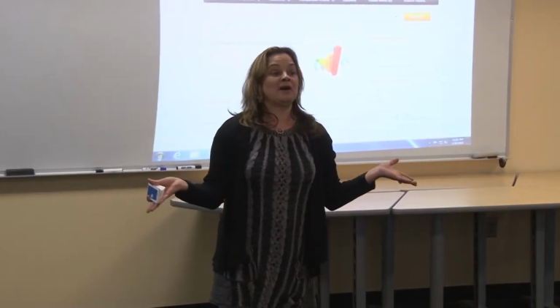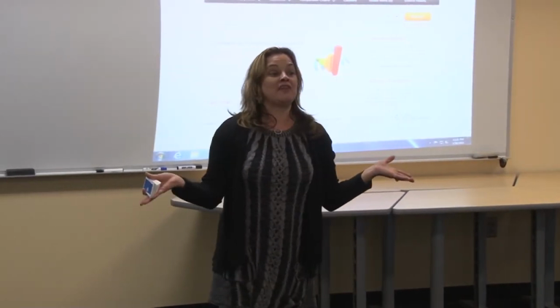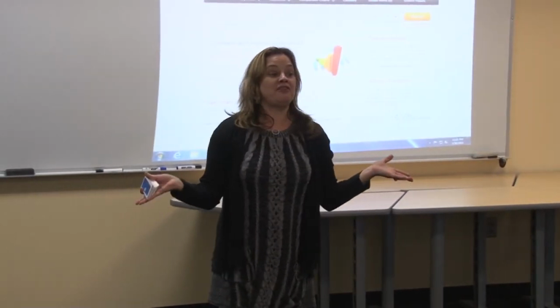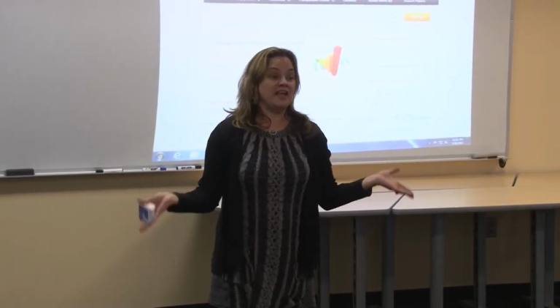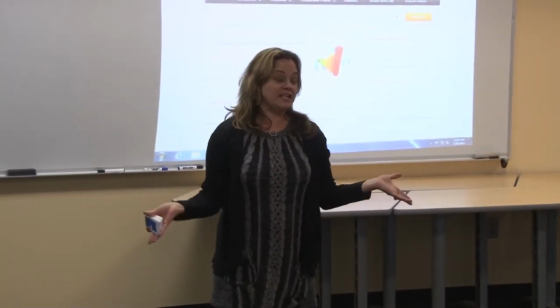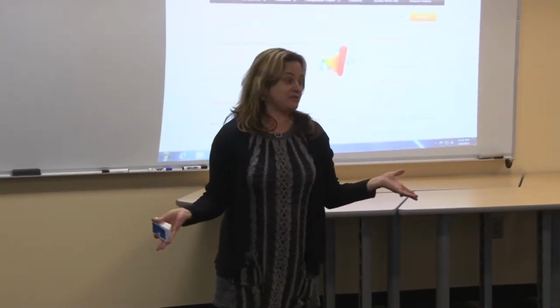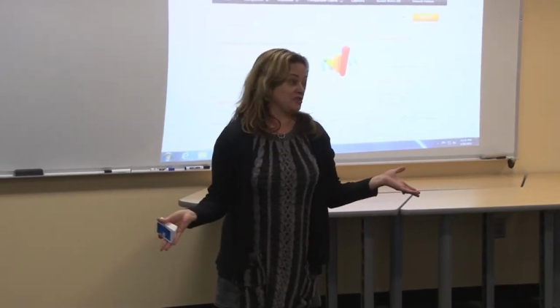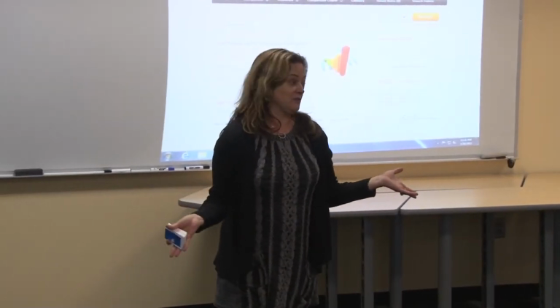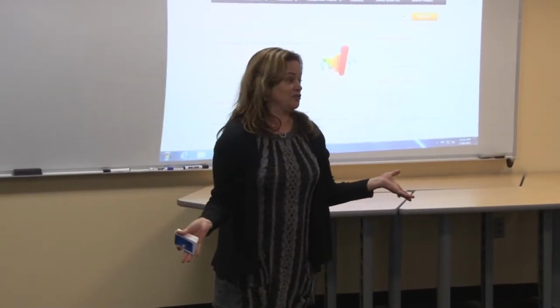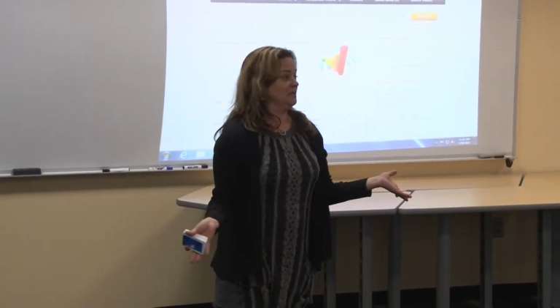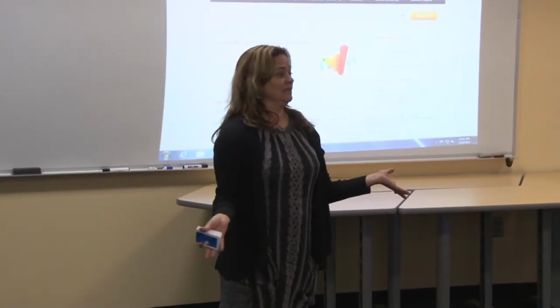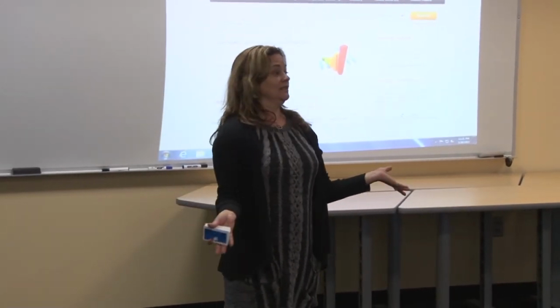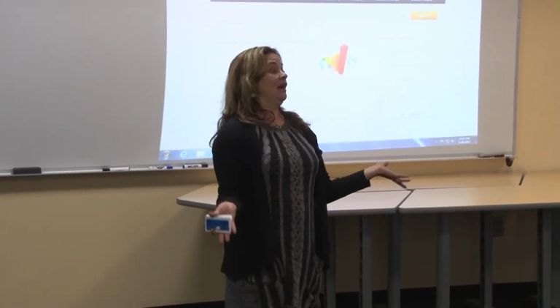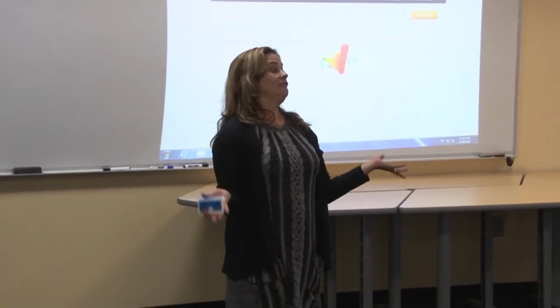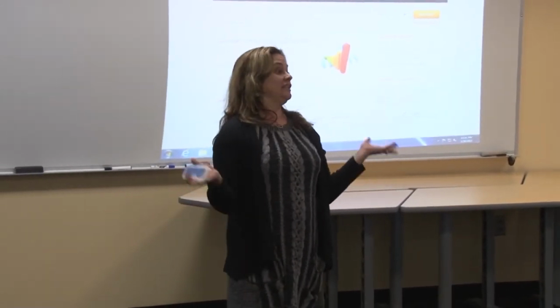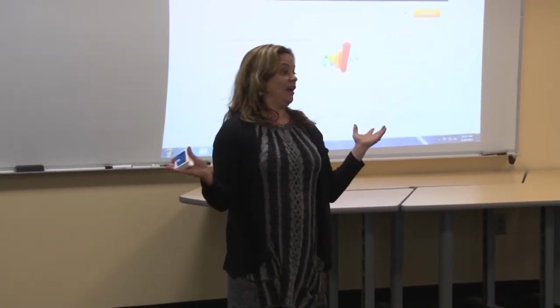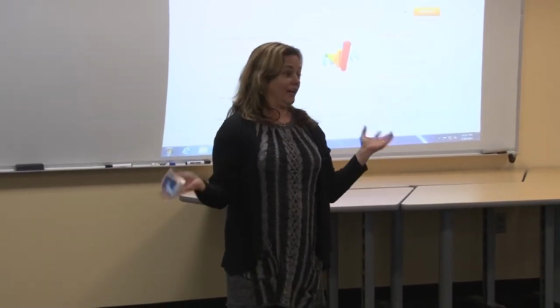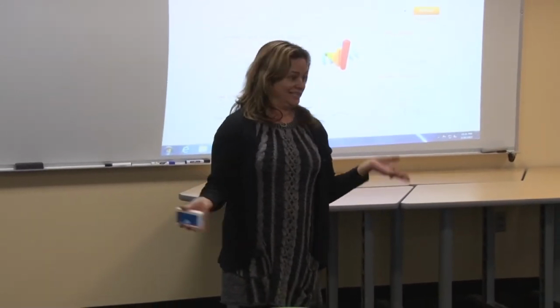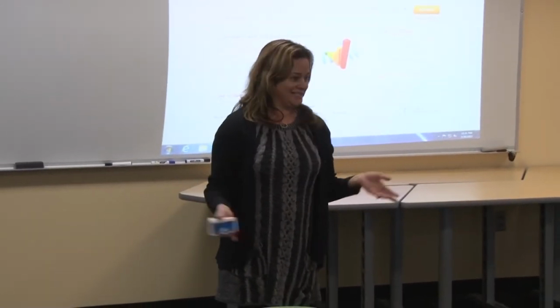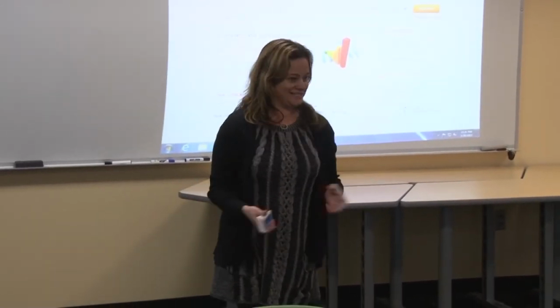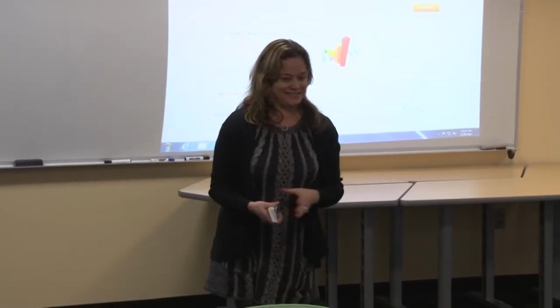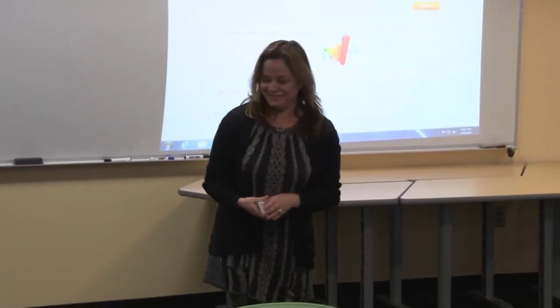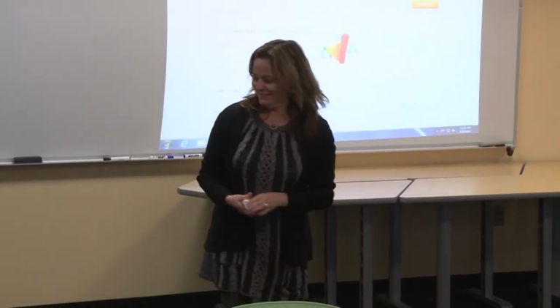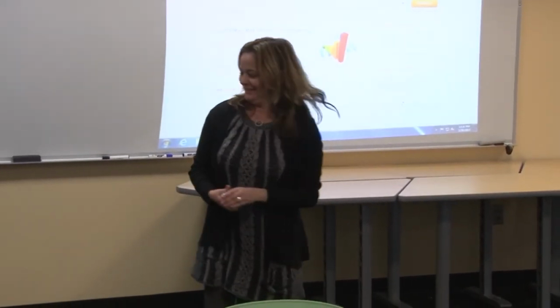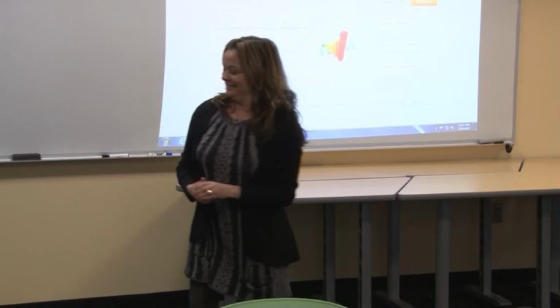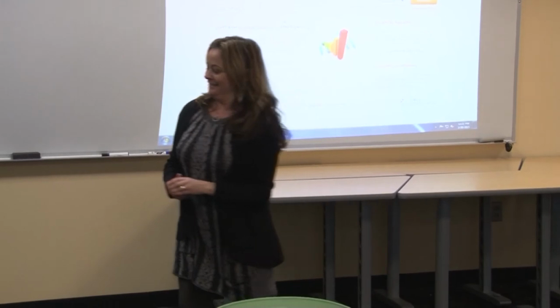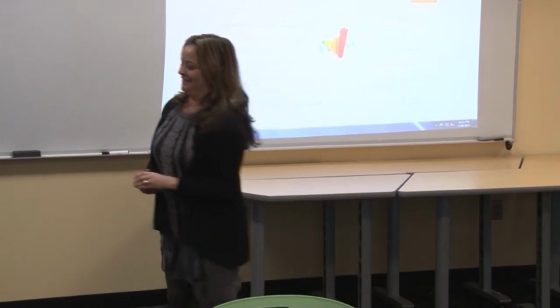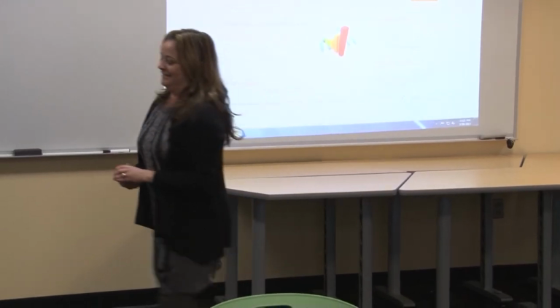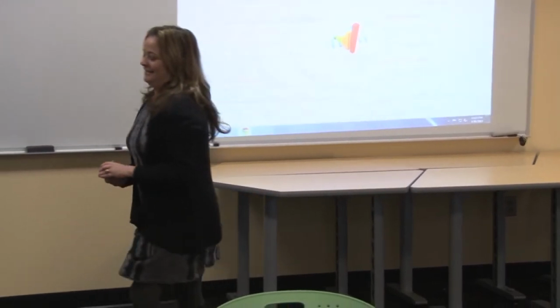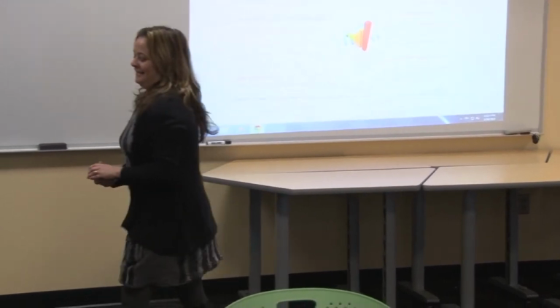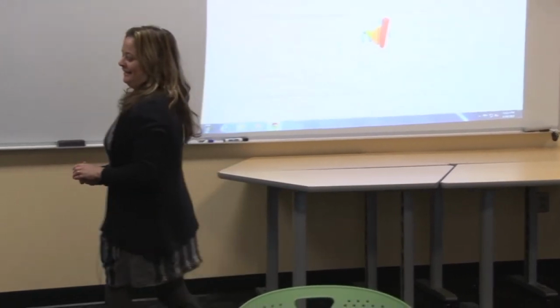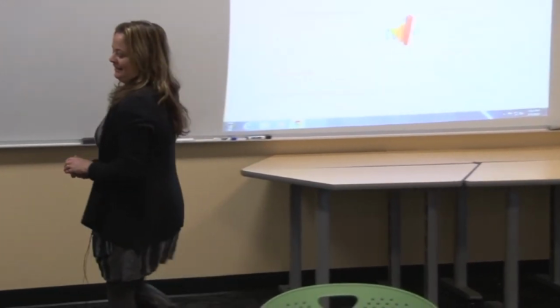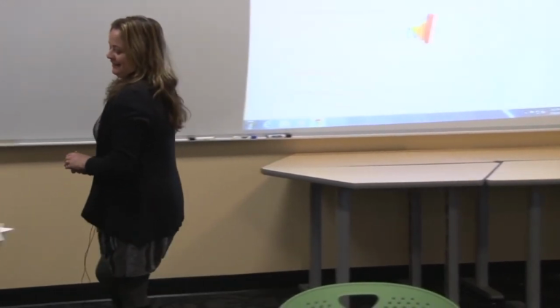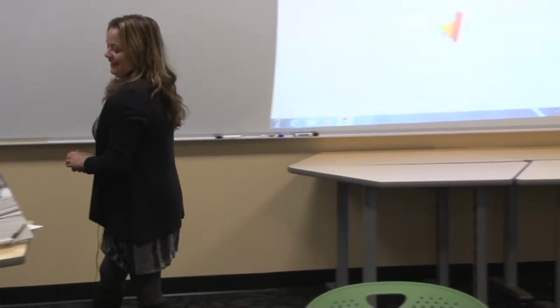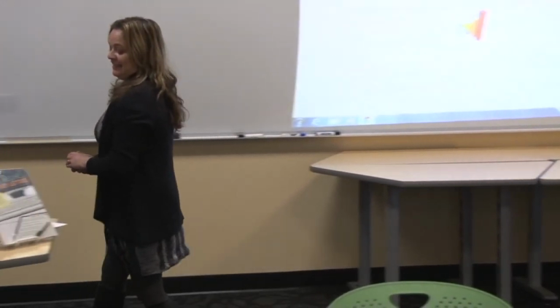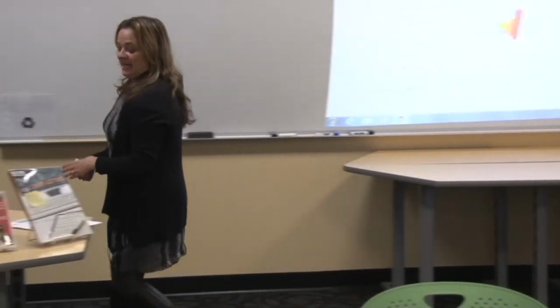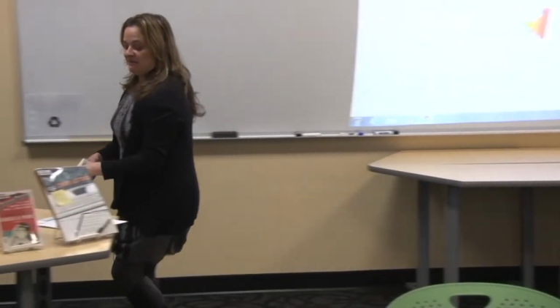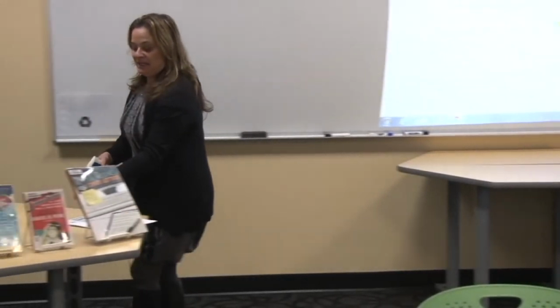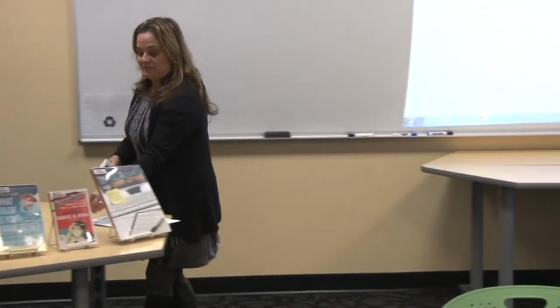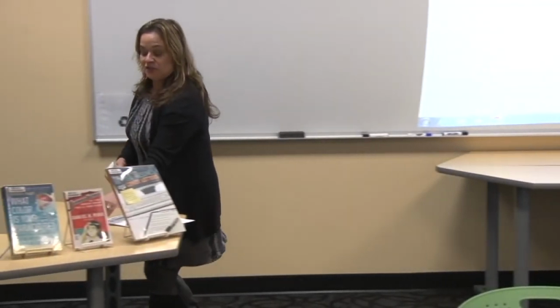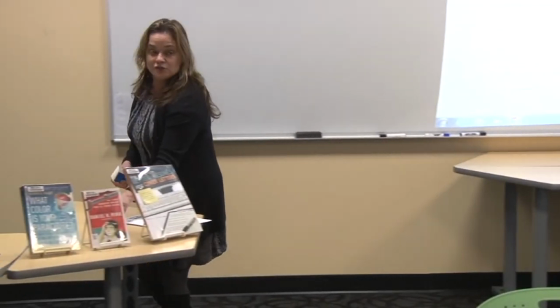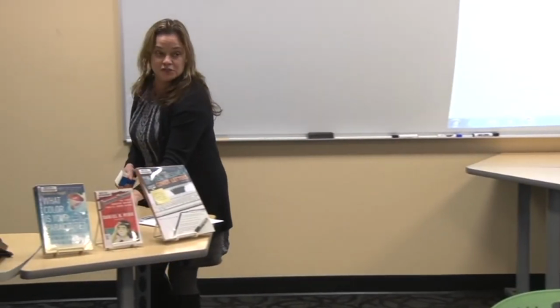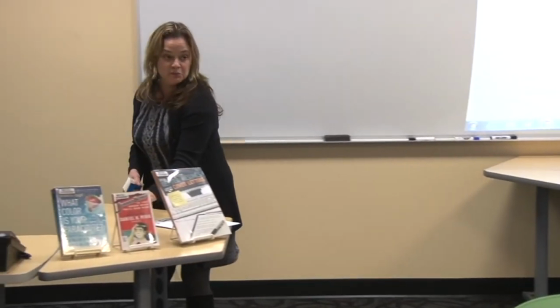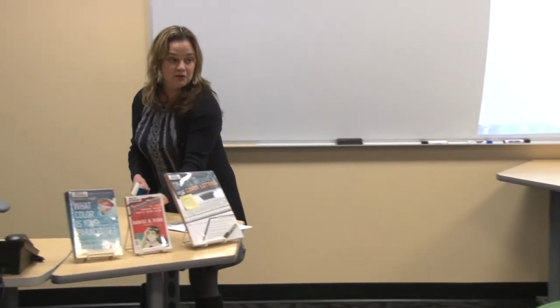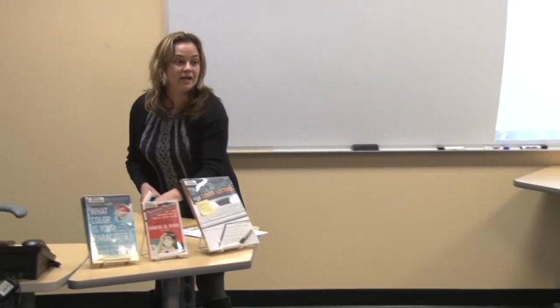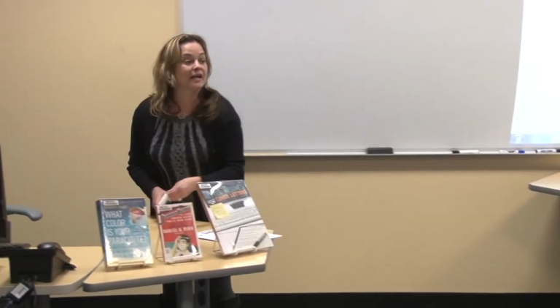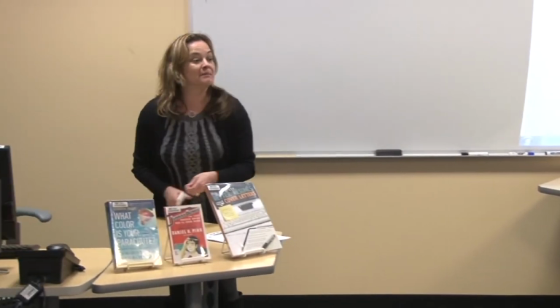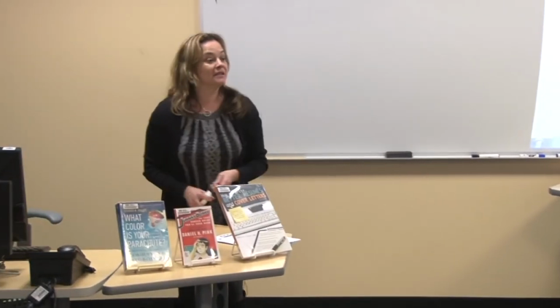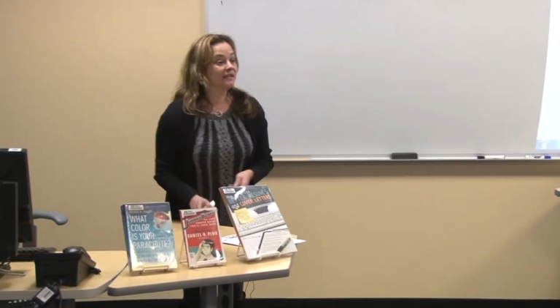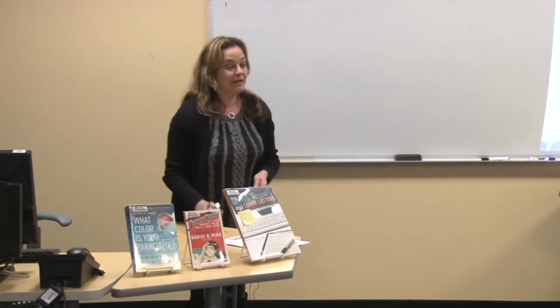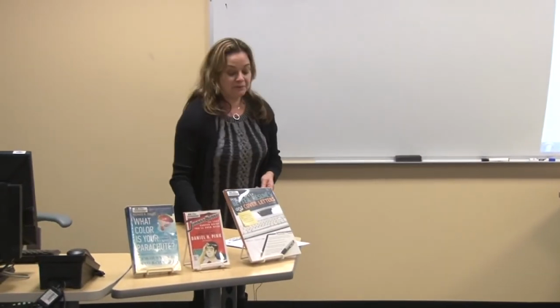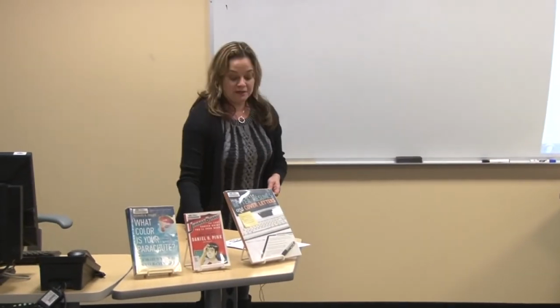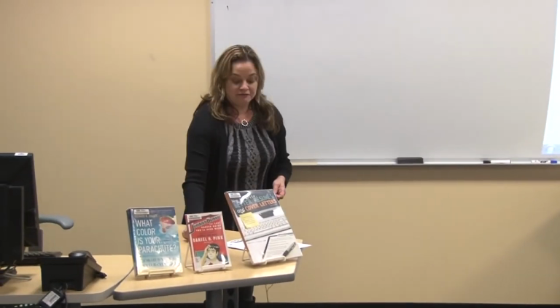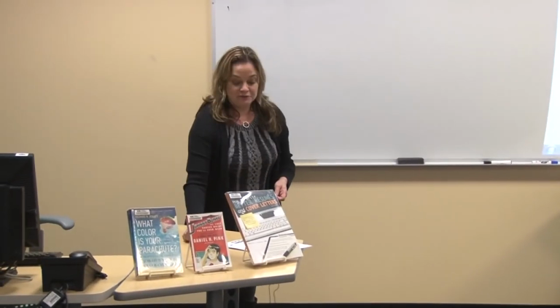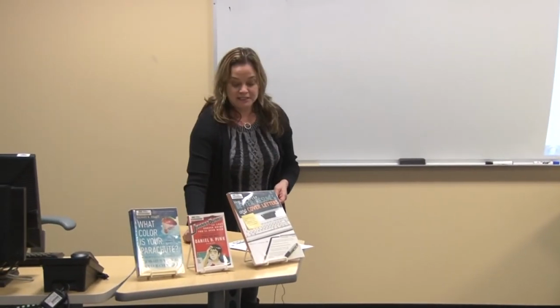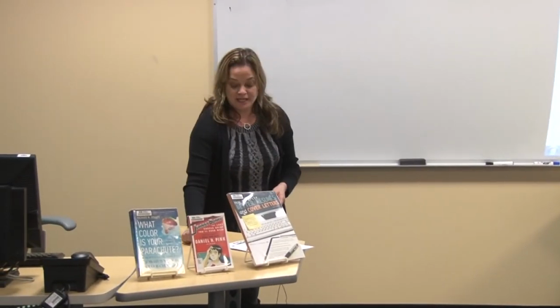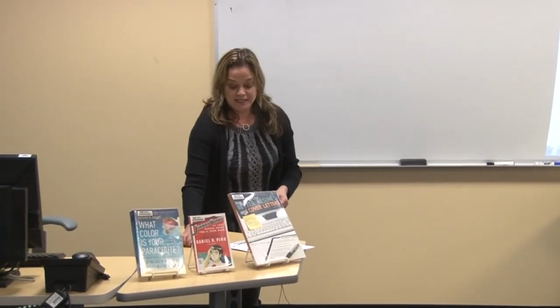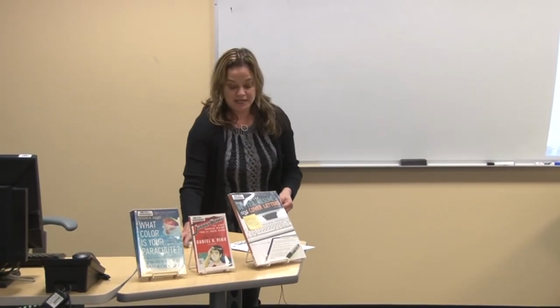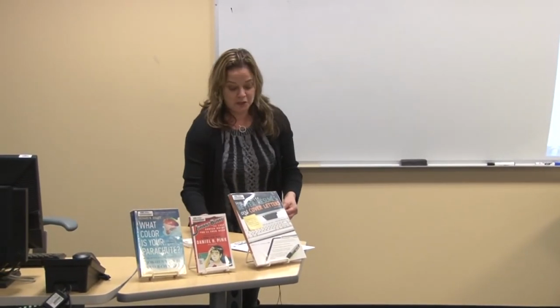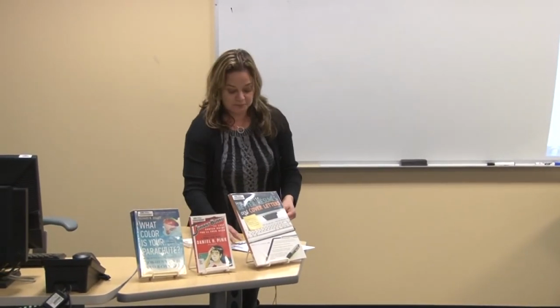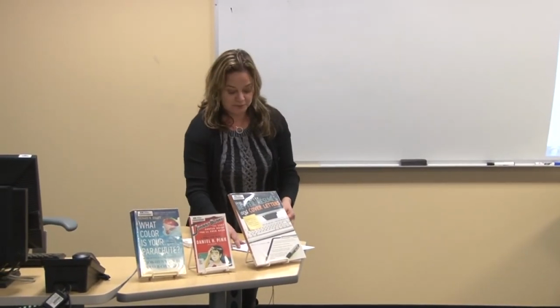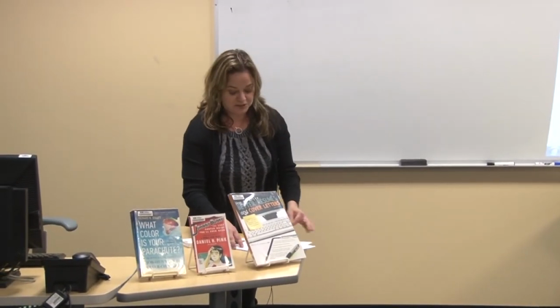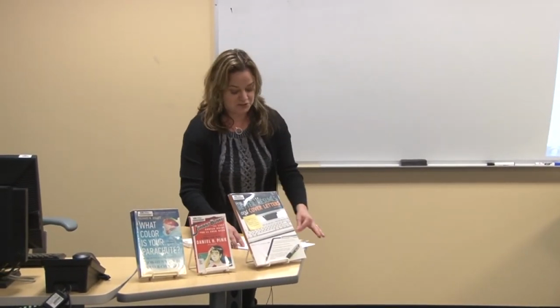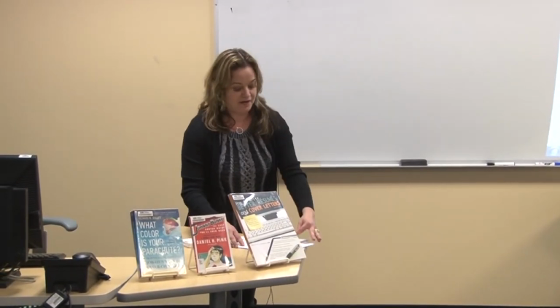I want to thank you so much — you've been a lovely audience. My name is Susan Moore and I'm in the library. If you need any help whatsoever, please don't hesitate to contact me.